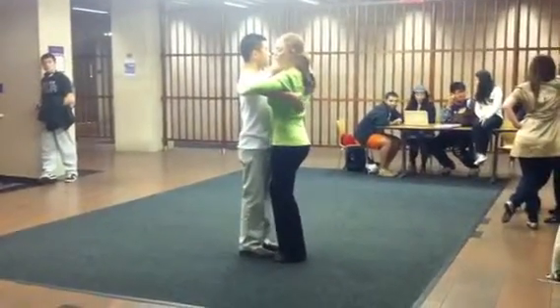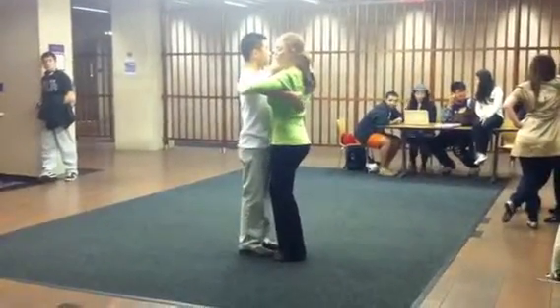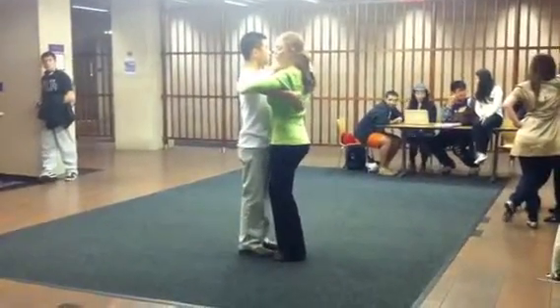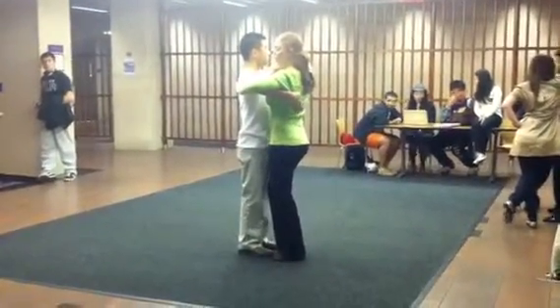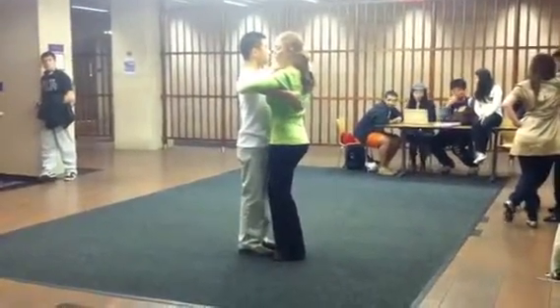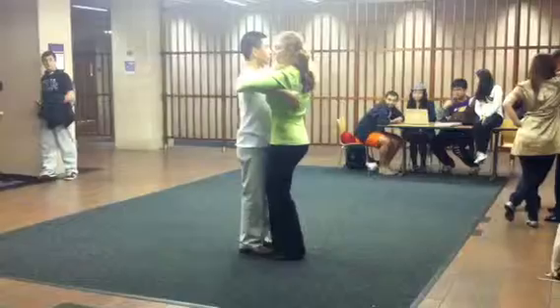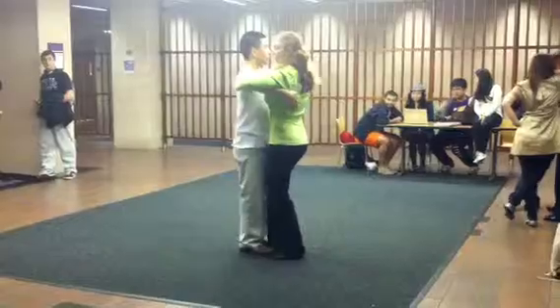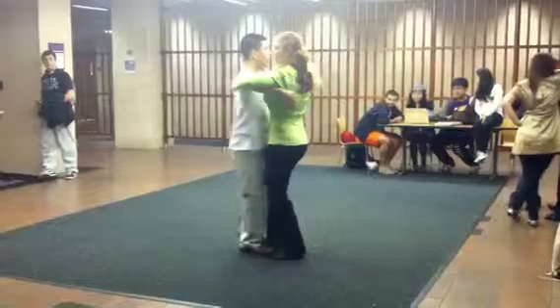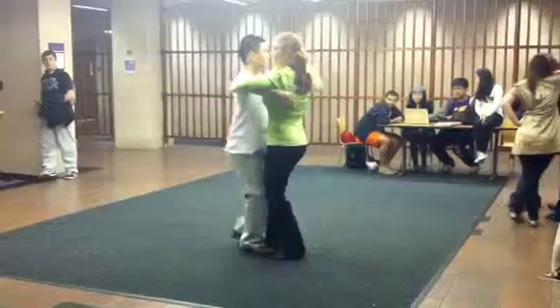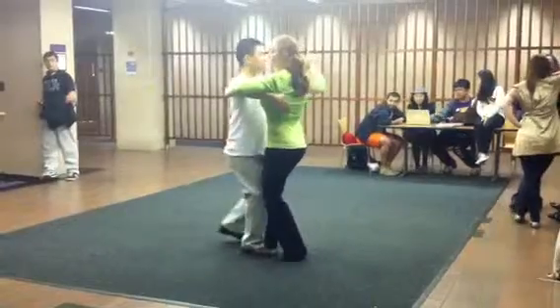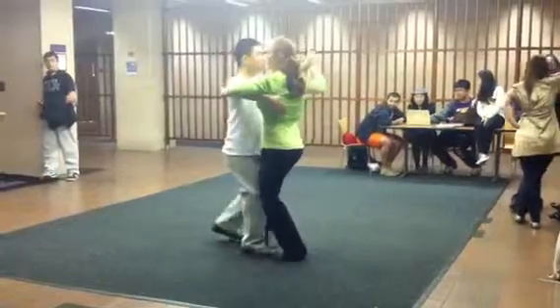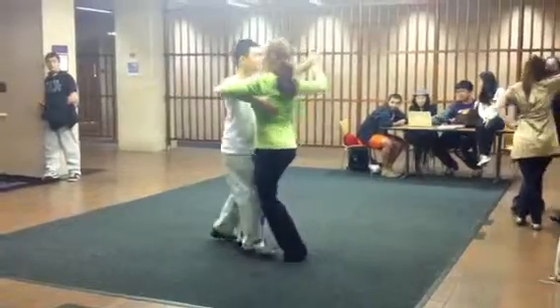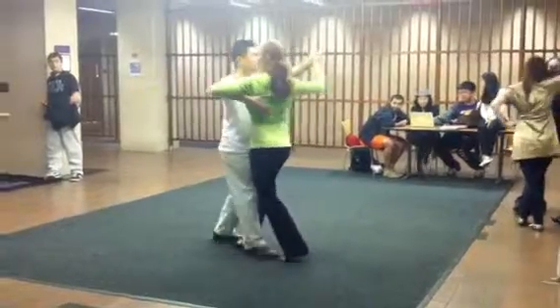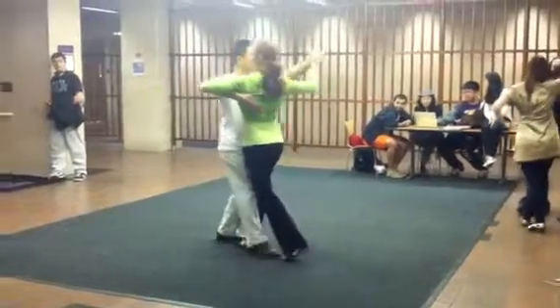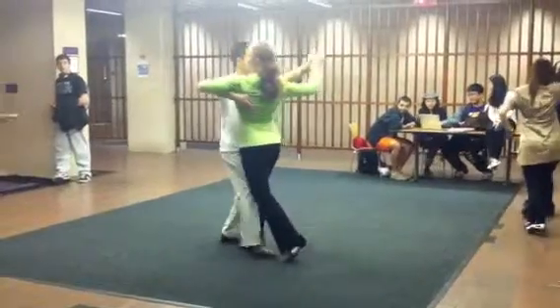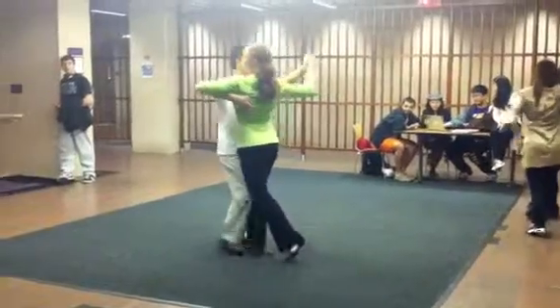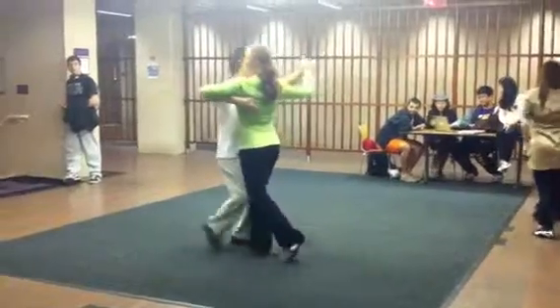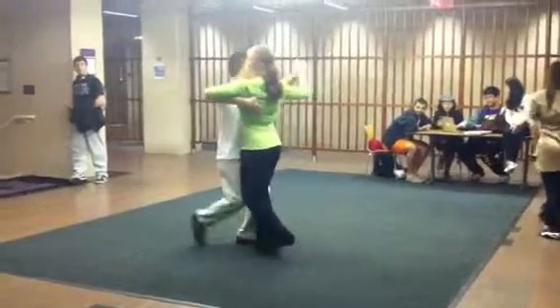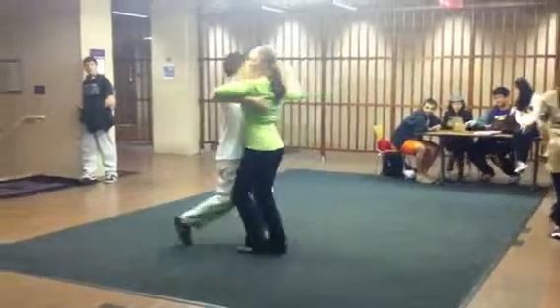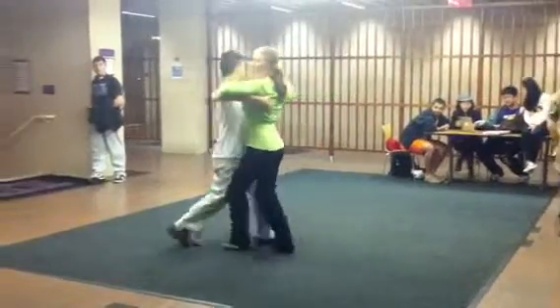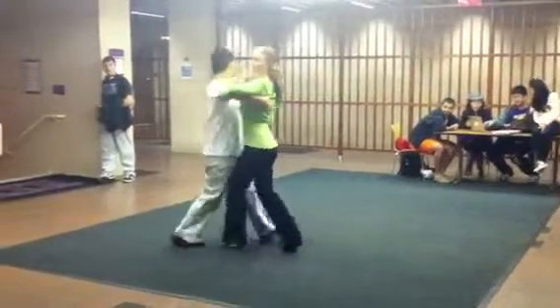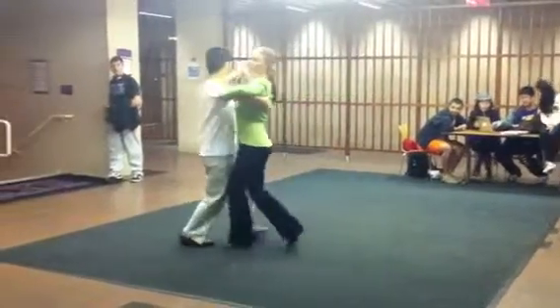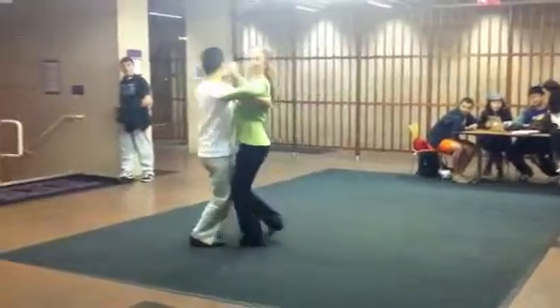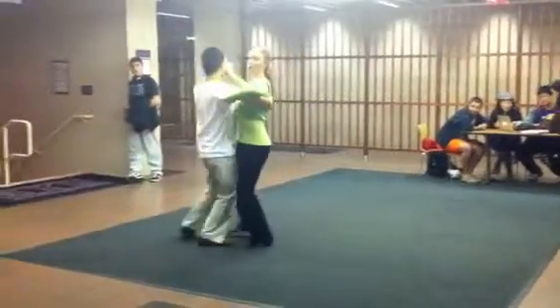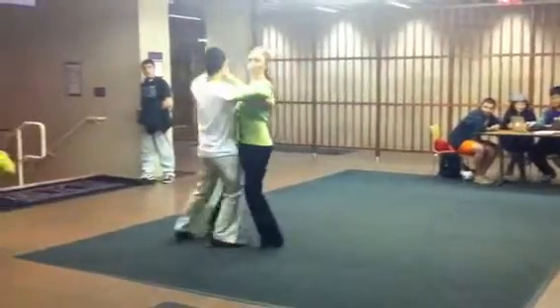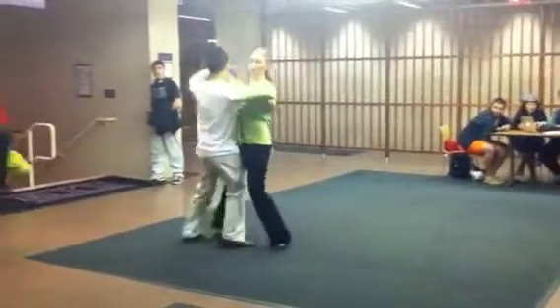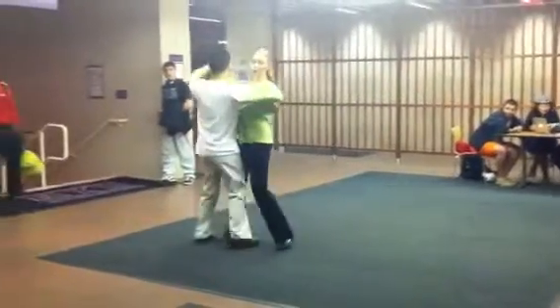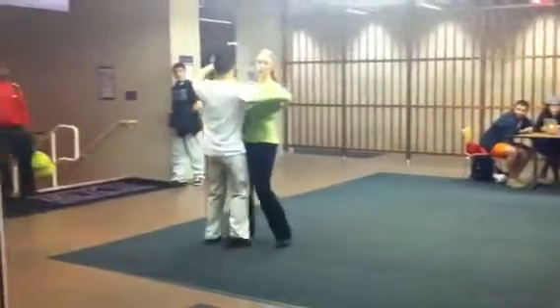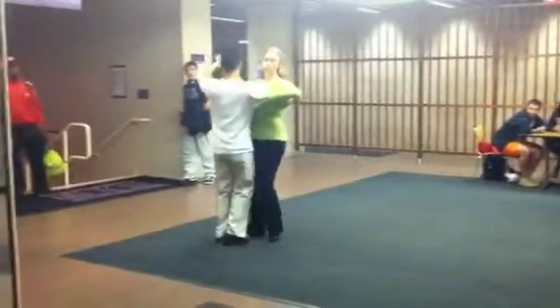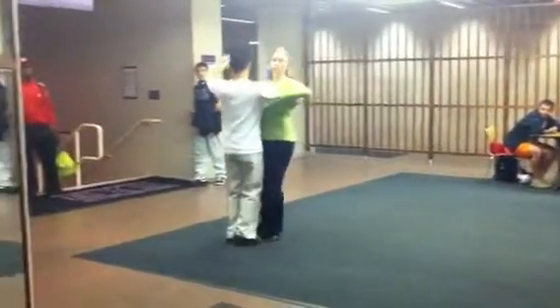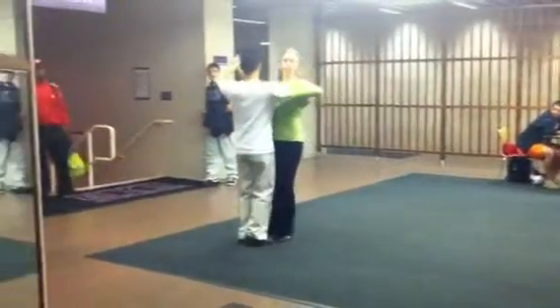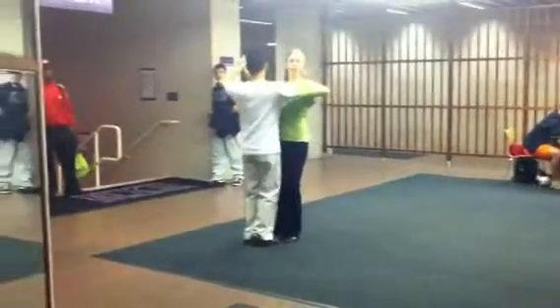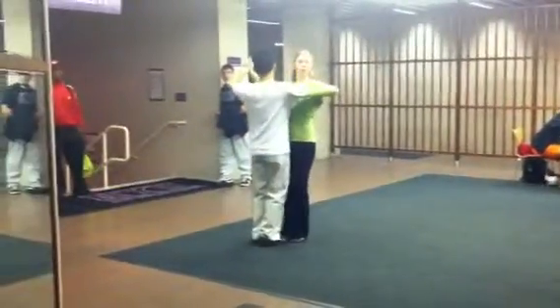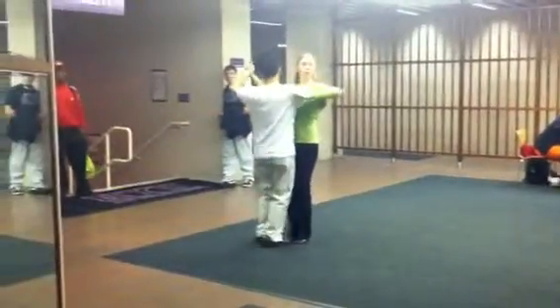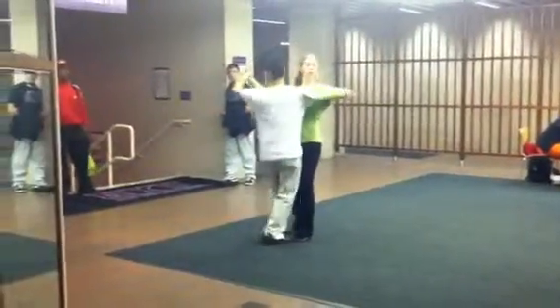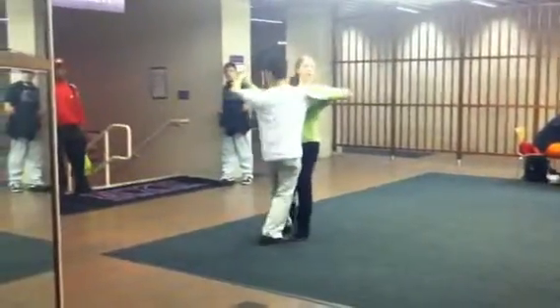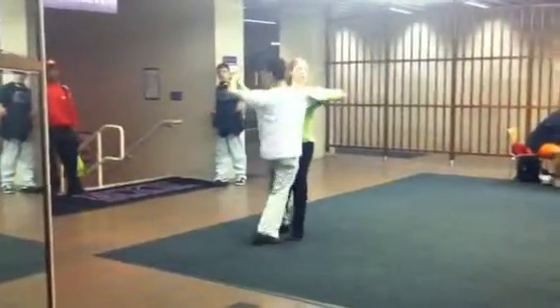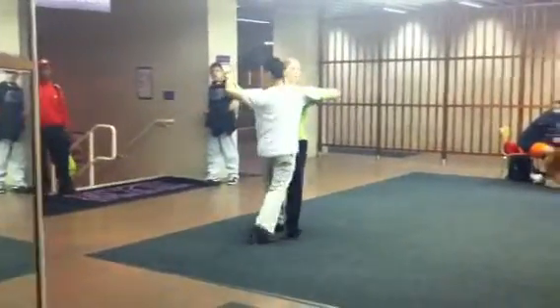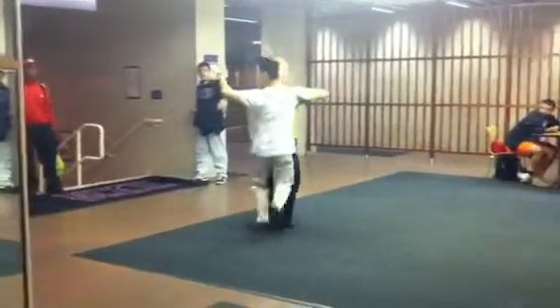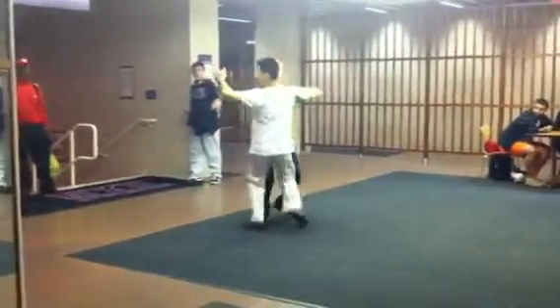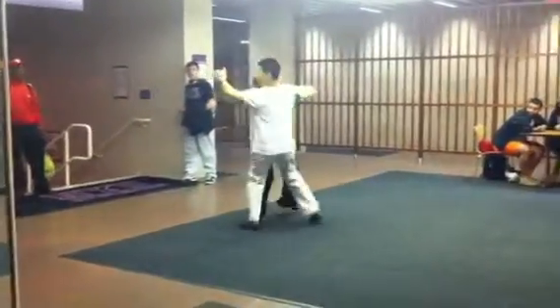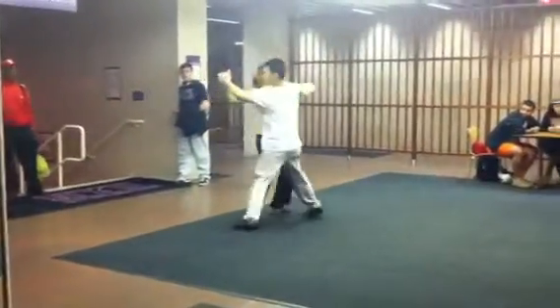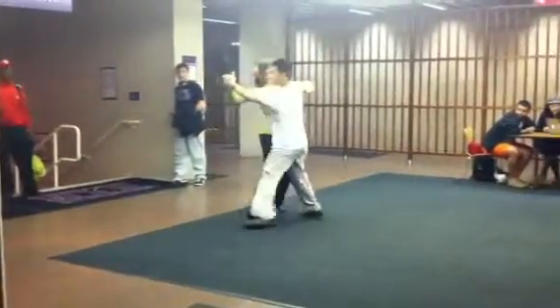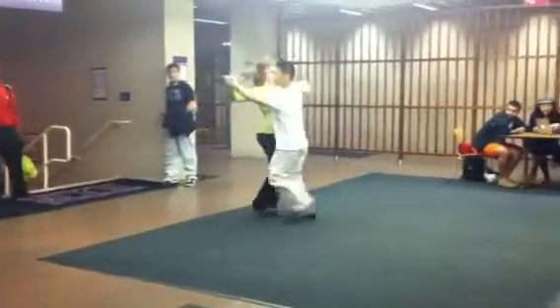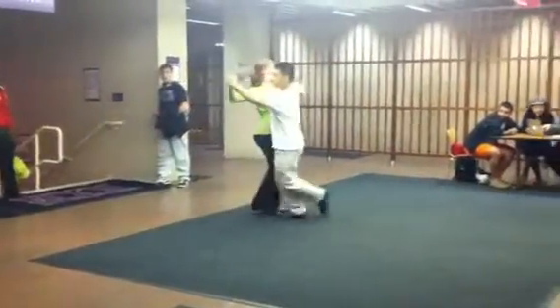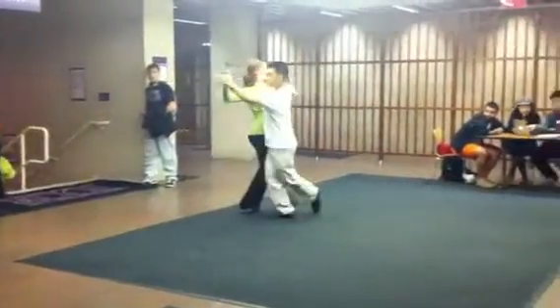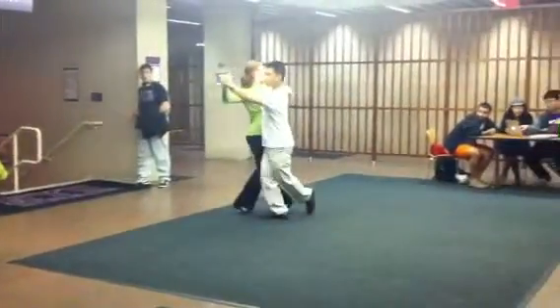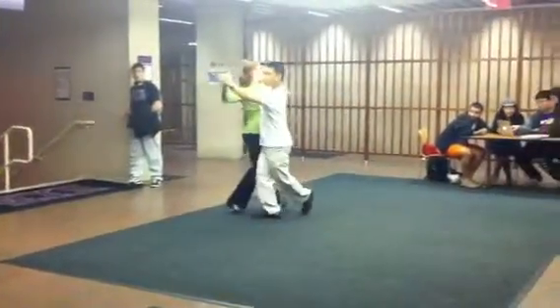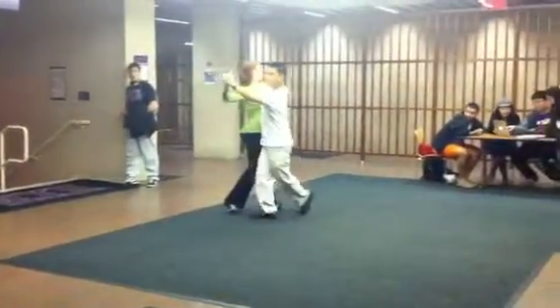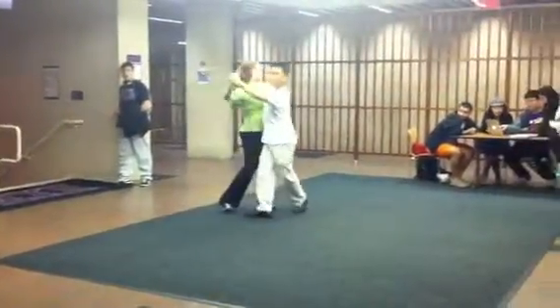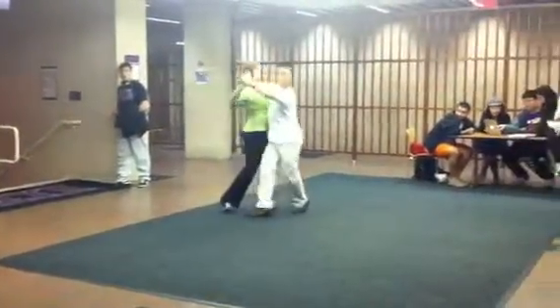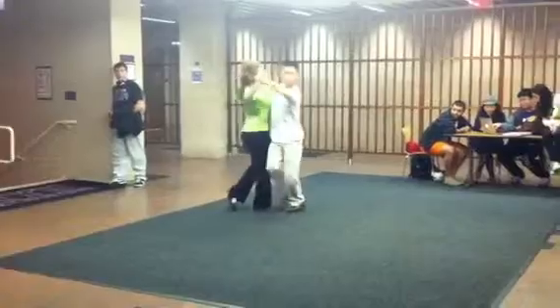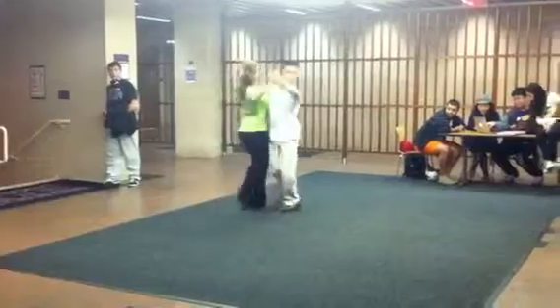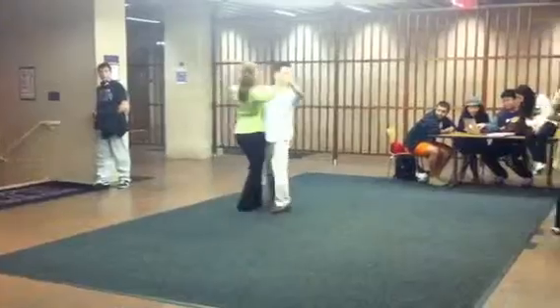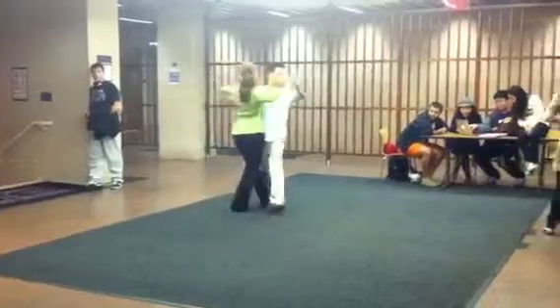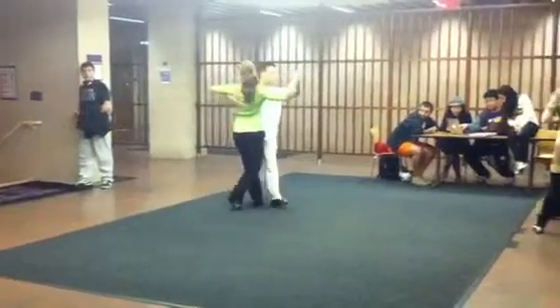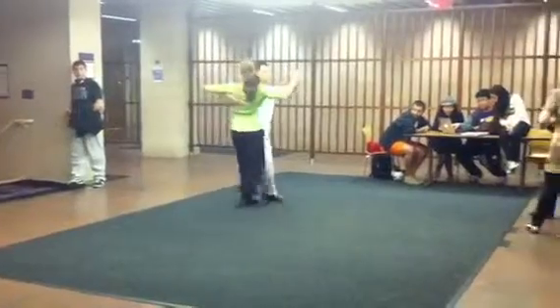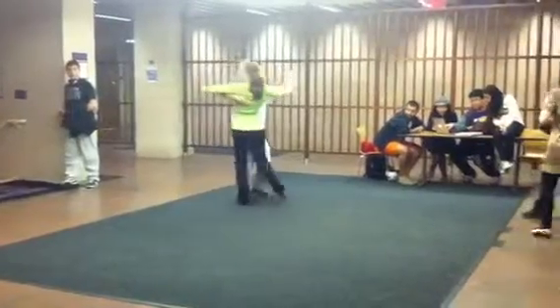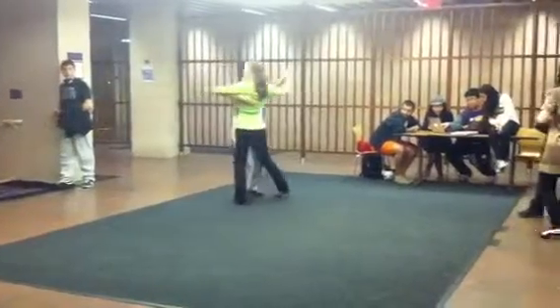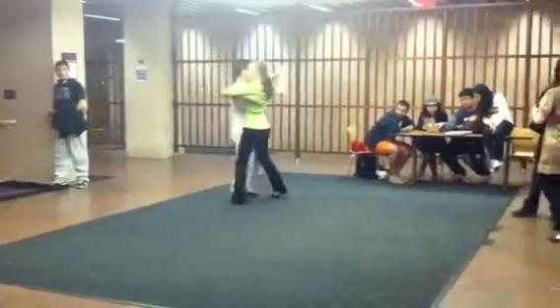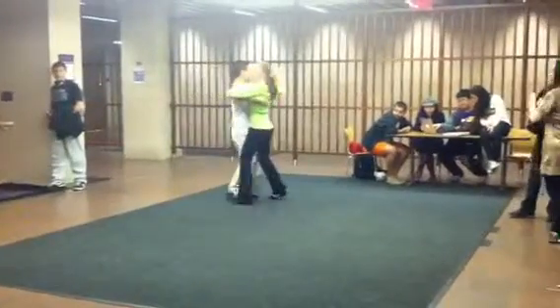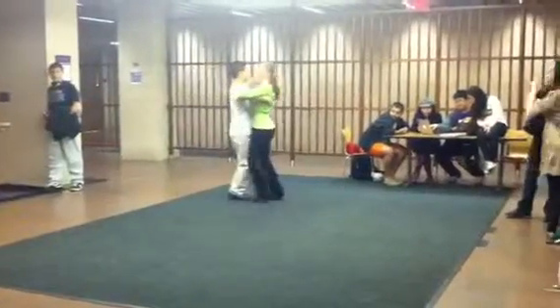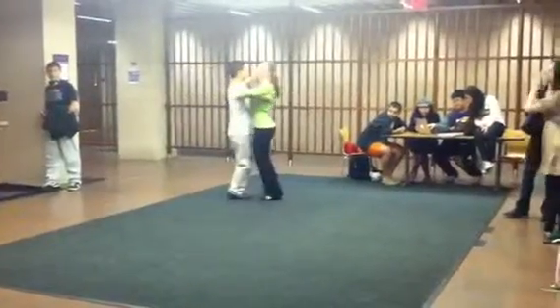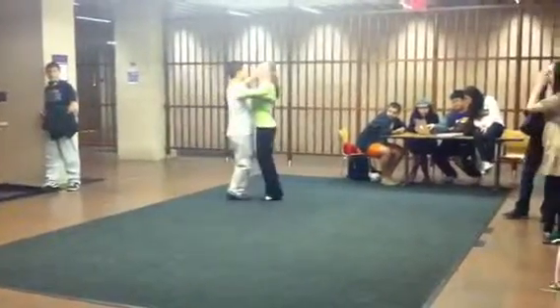And slow, quick, quick, slow, quick, quick, slow, quick, quick, slow.